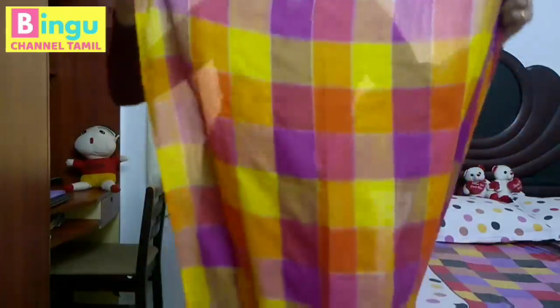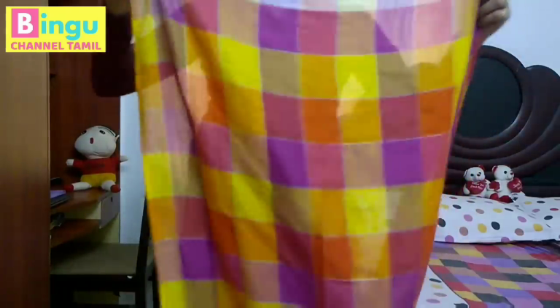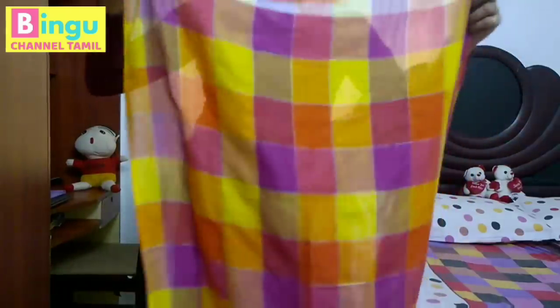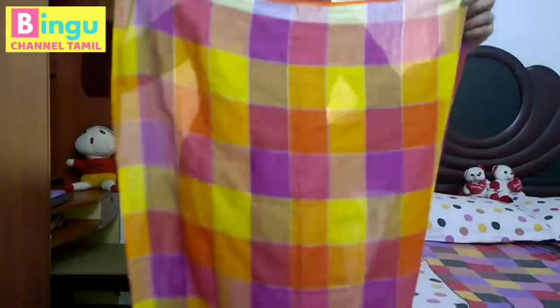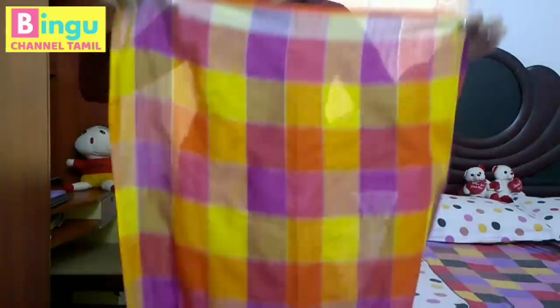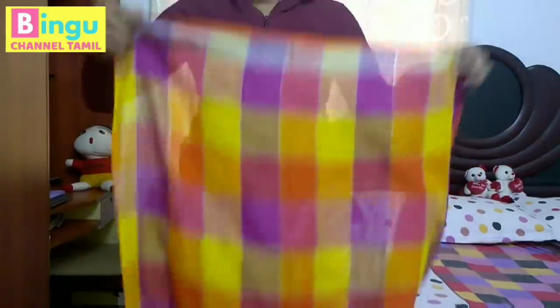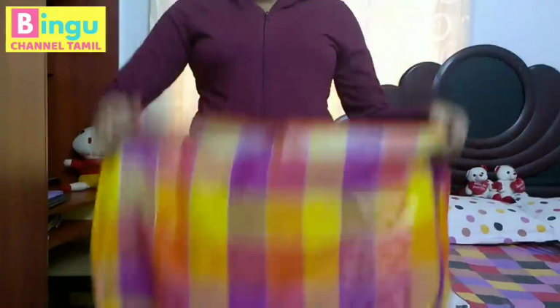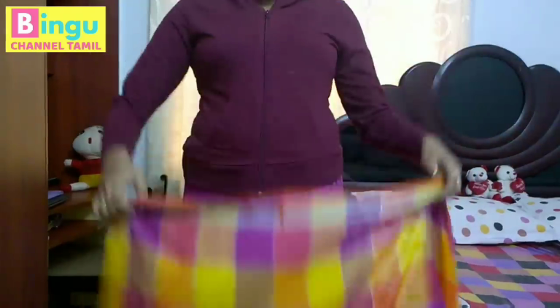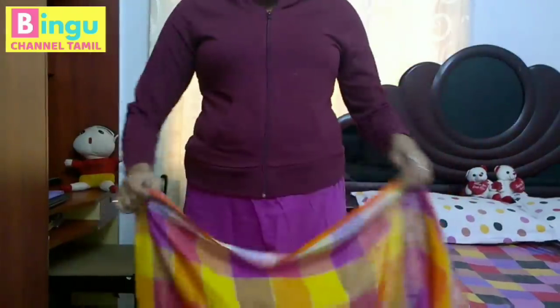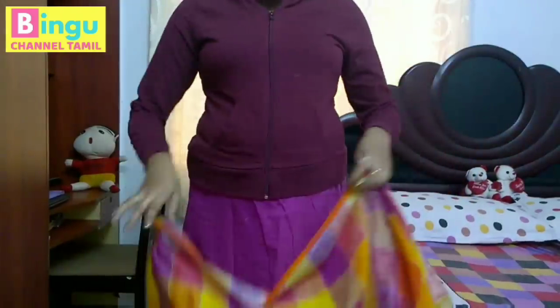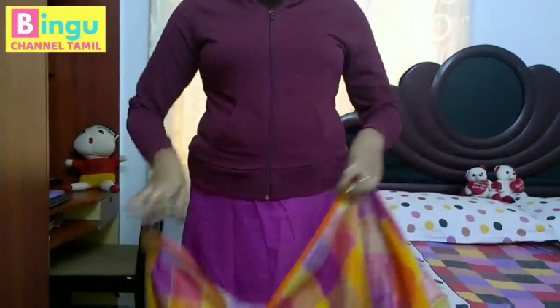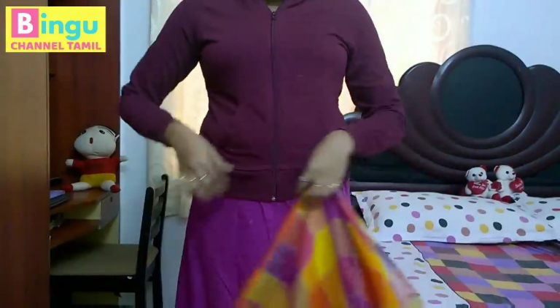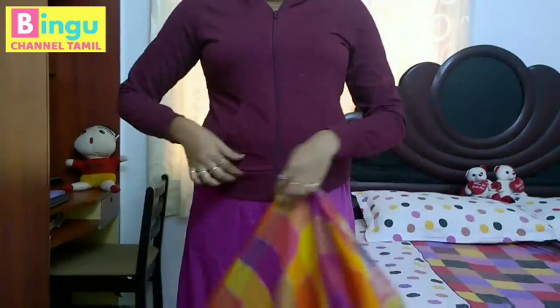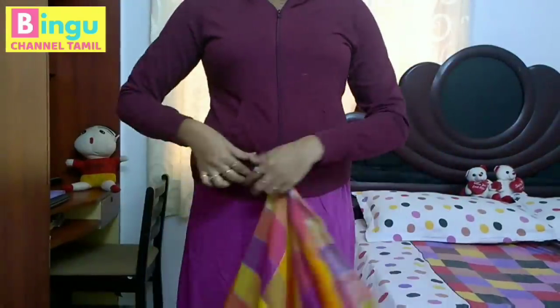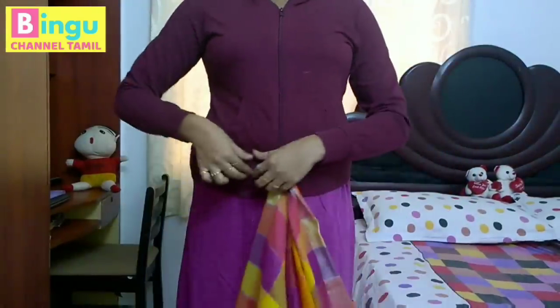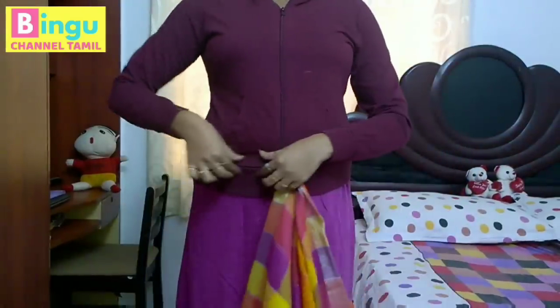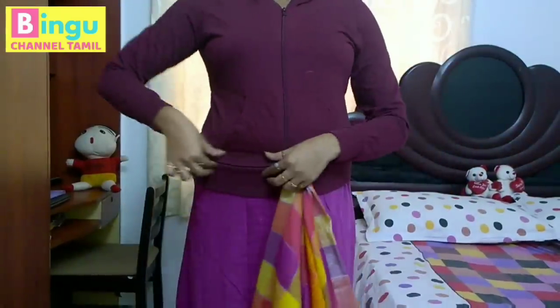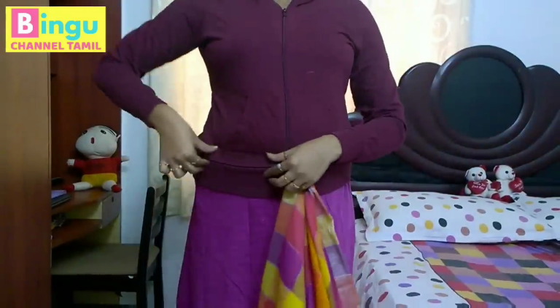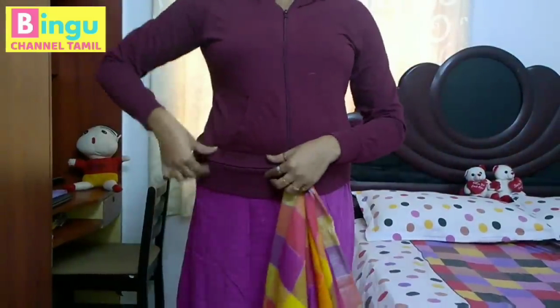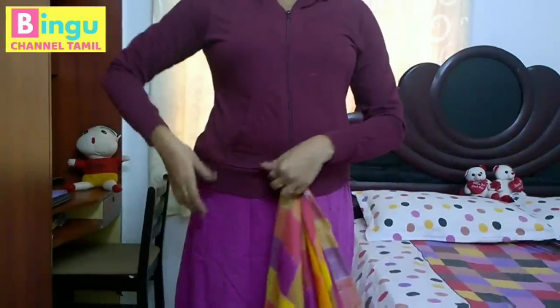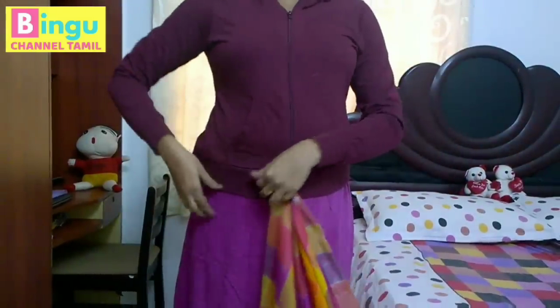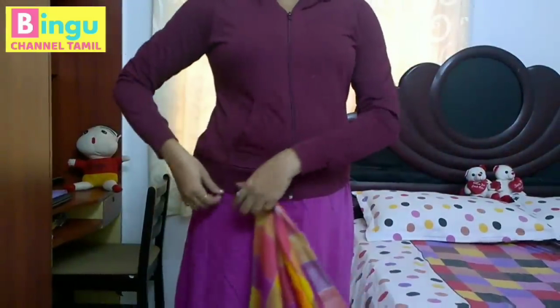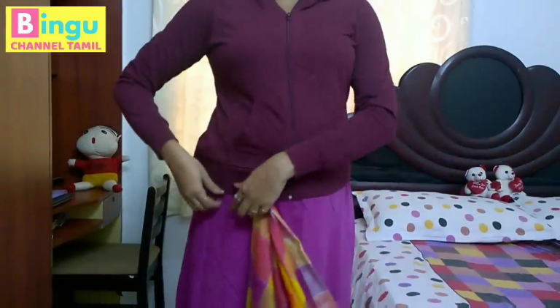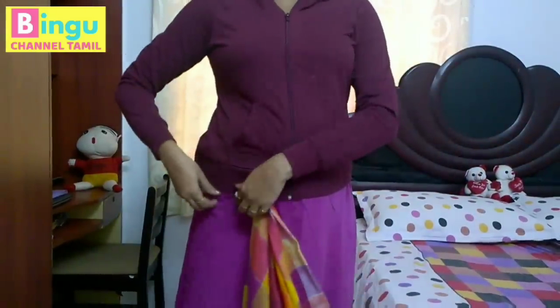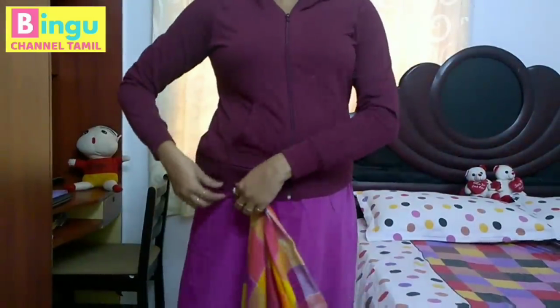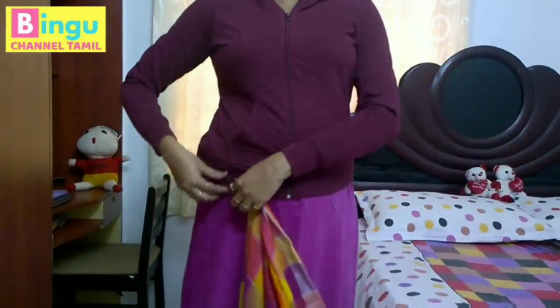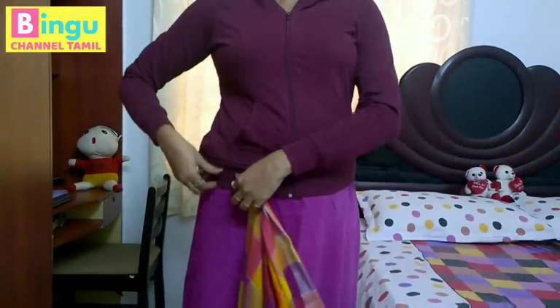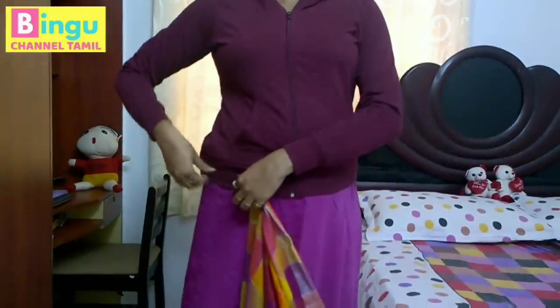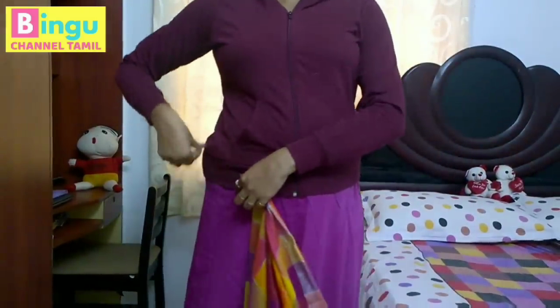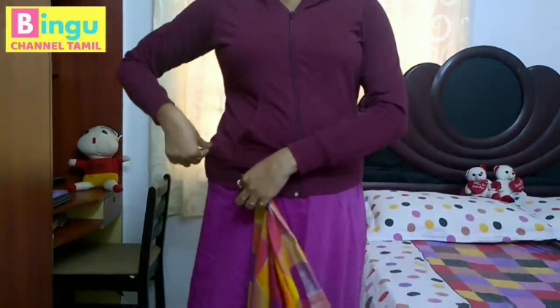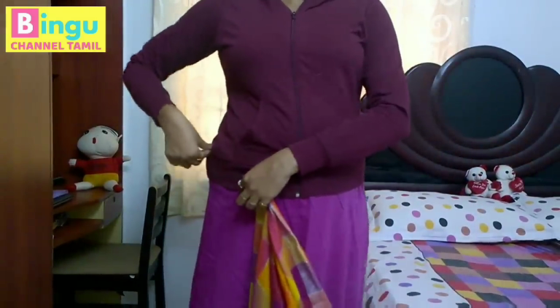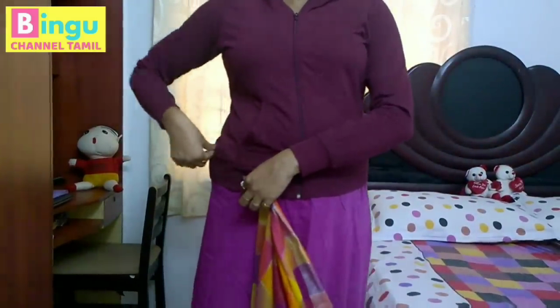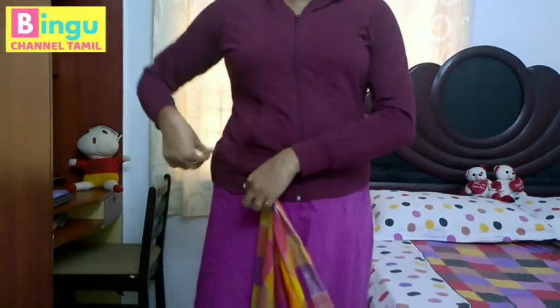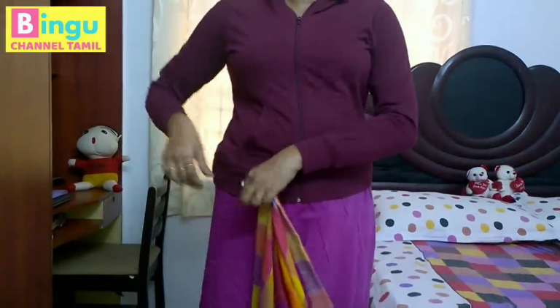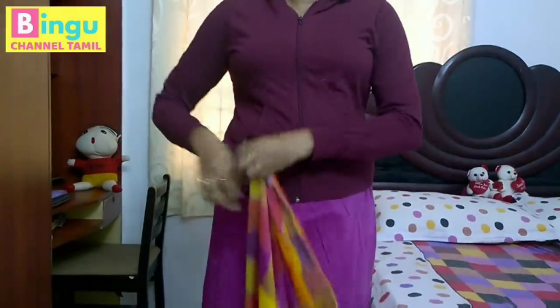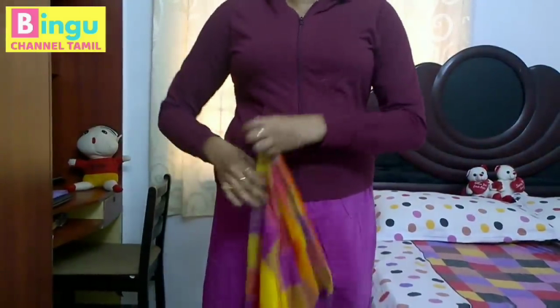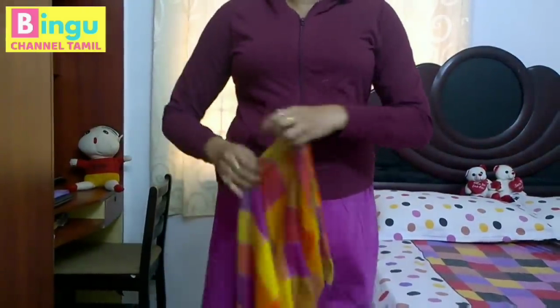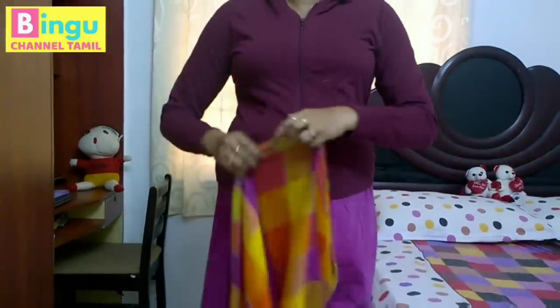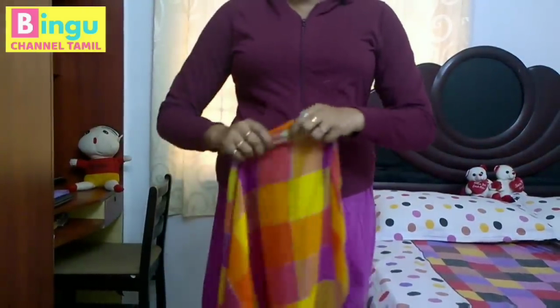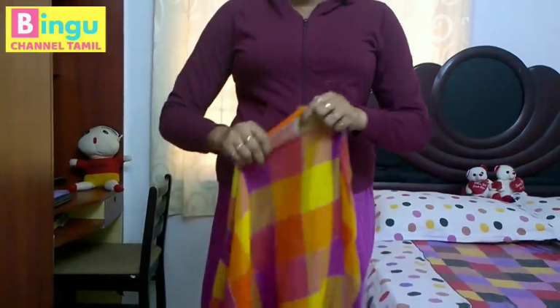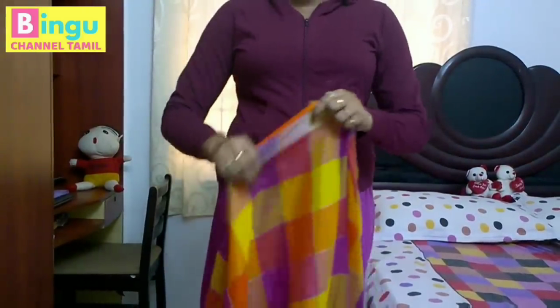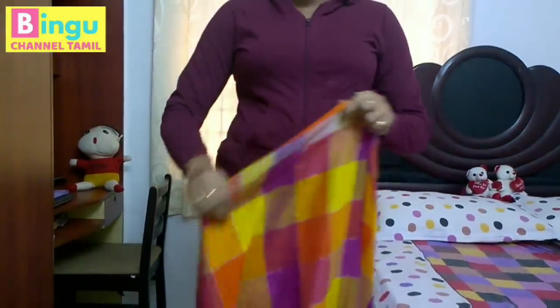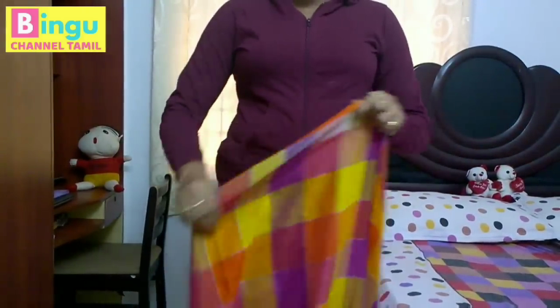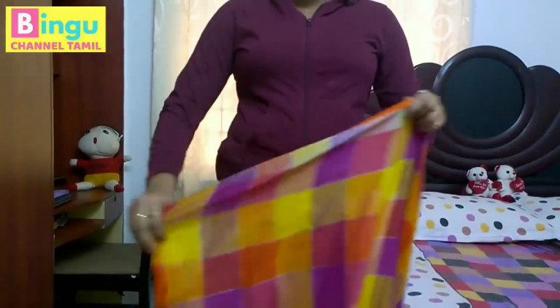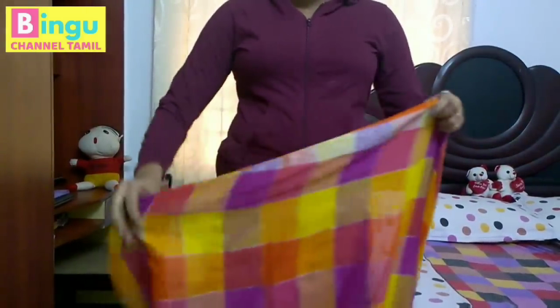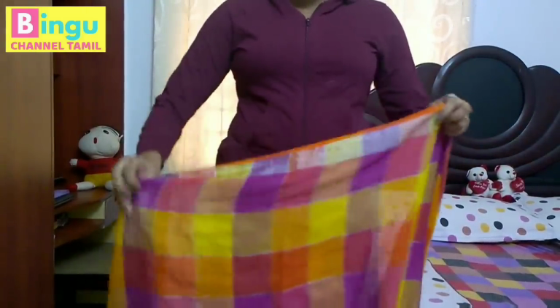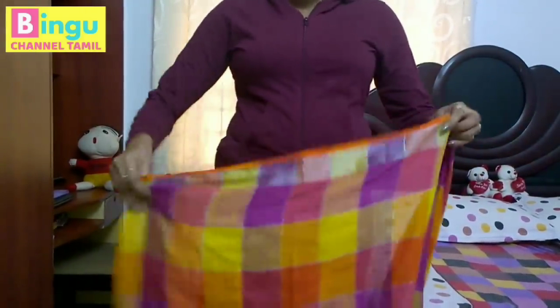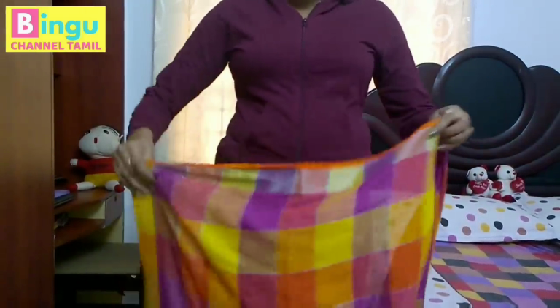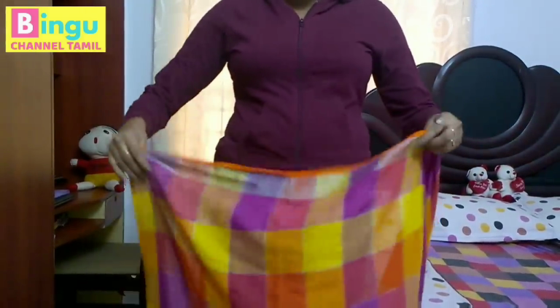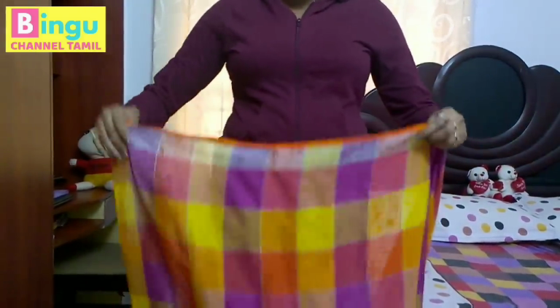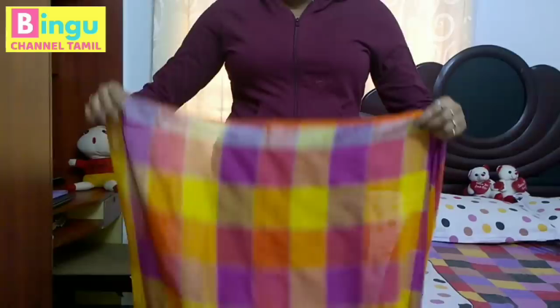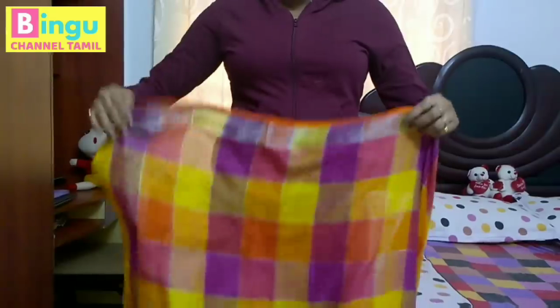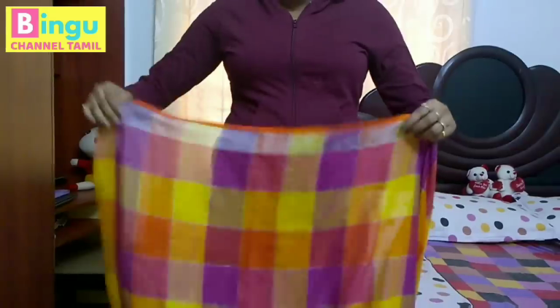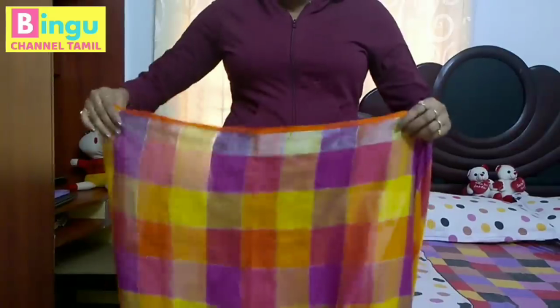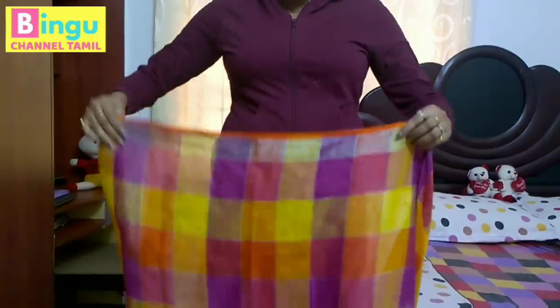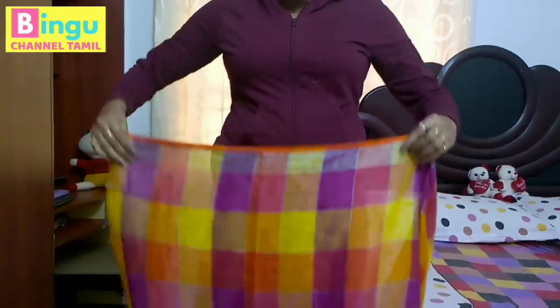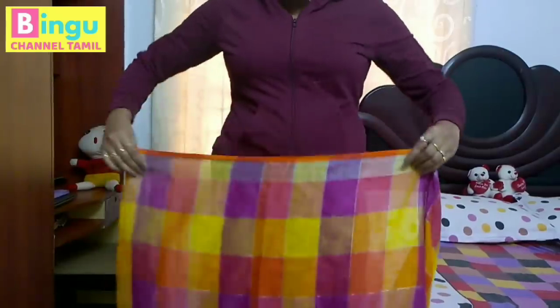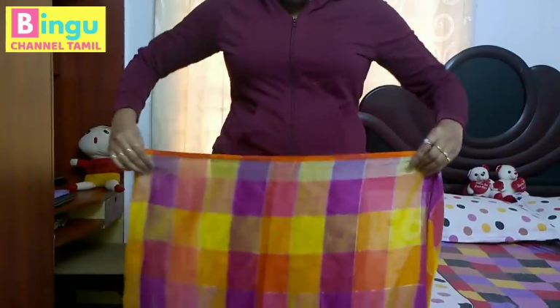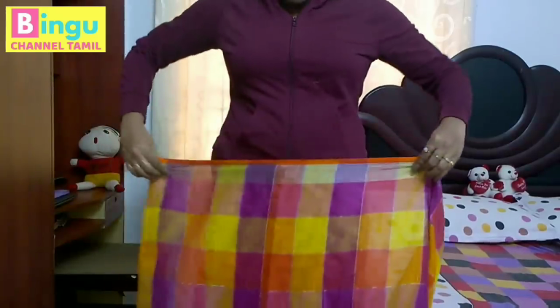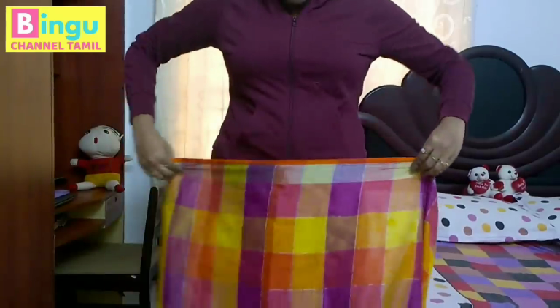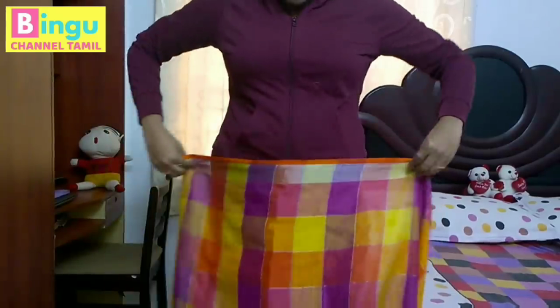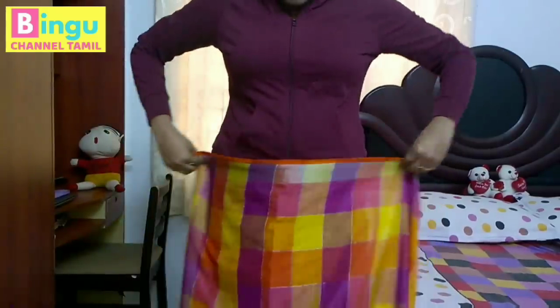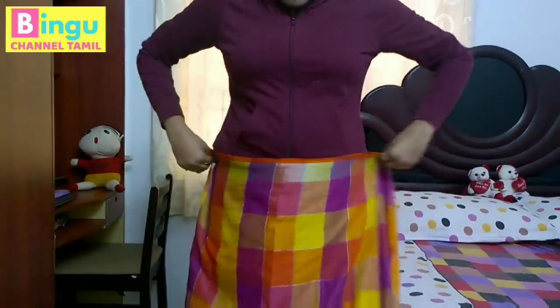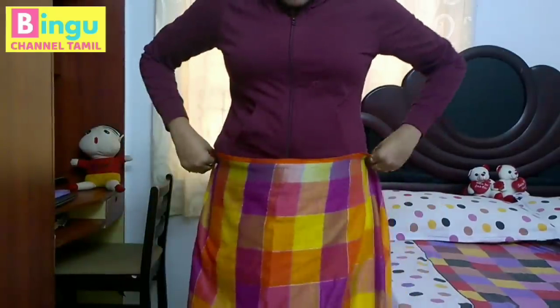Hi friends! In this video, how did we cut the cotton sari? I am using a linen cotton sari.